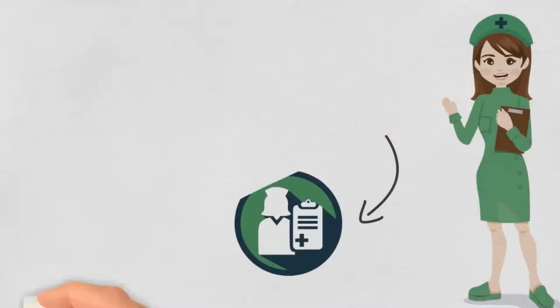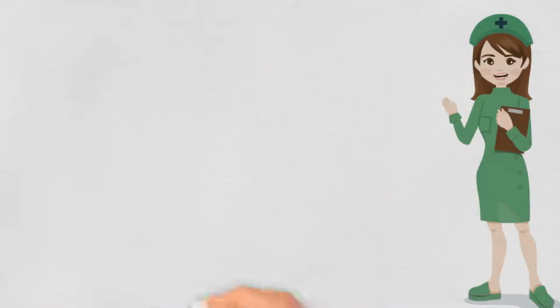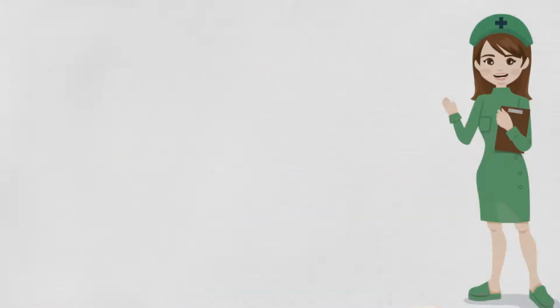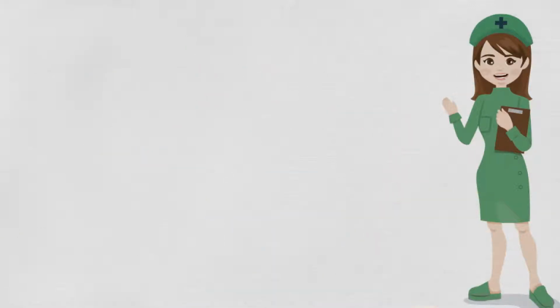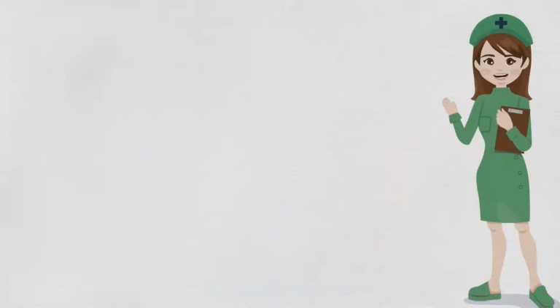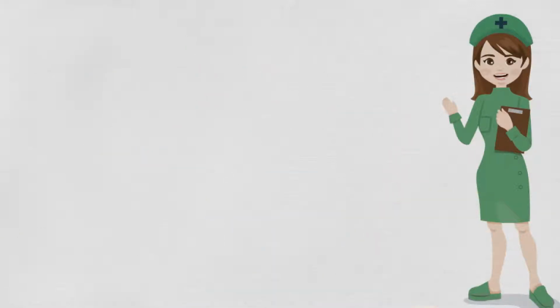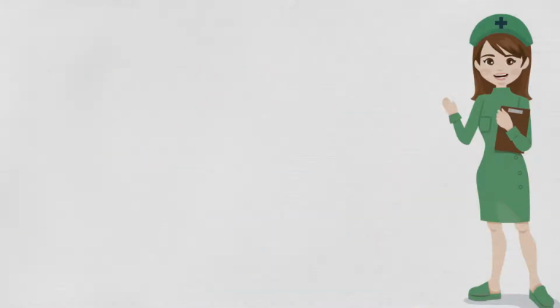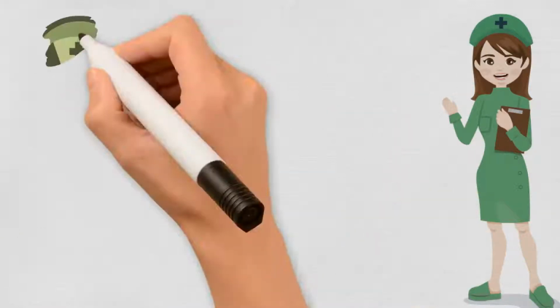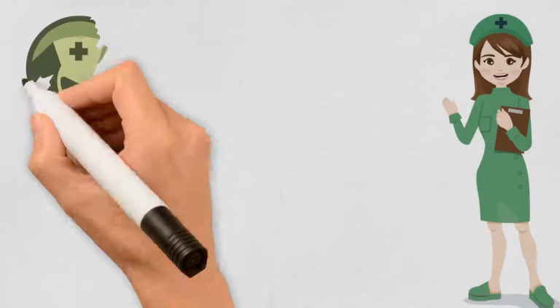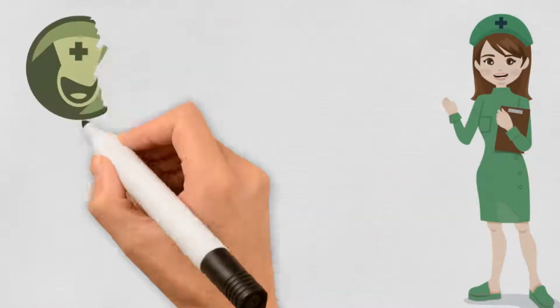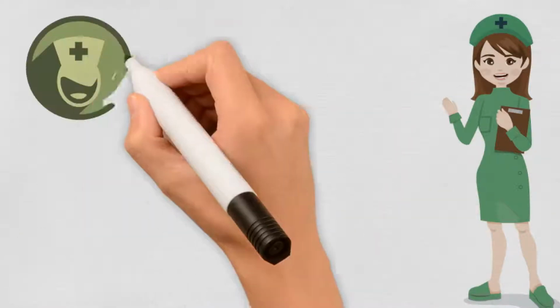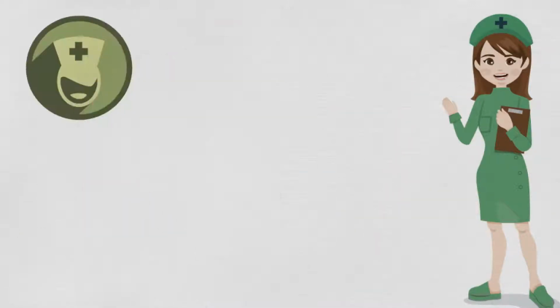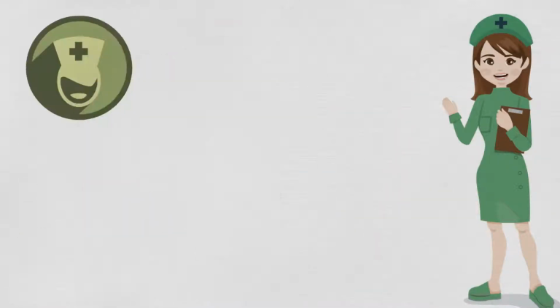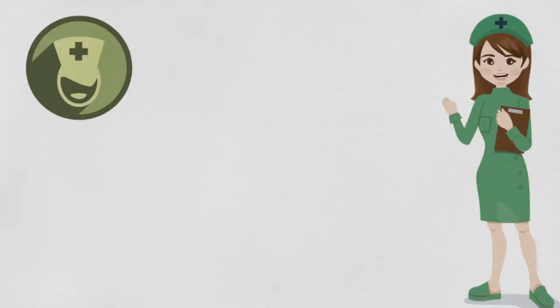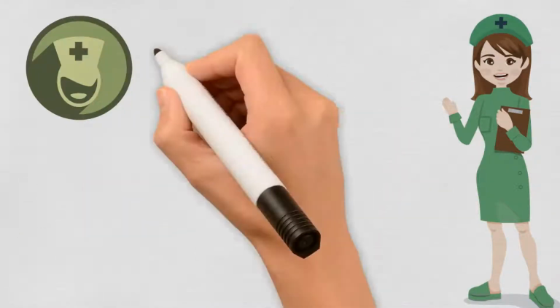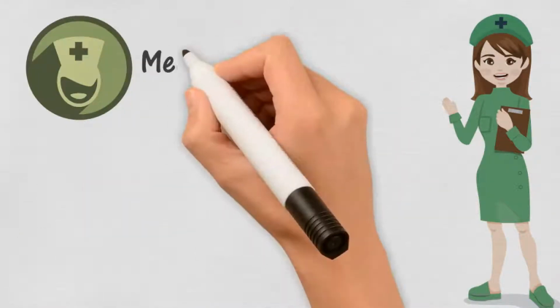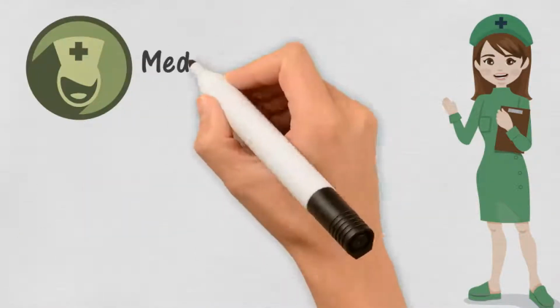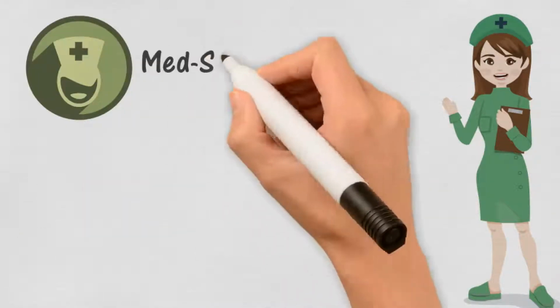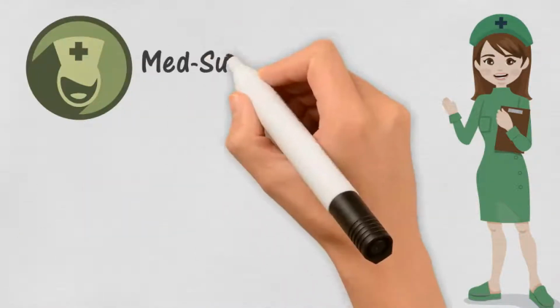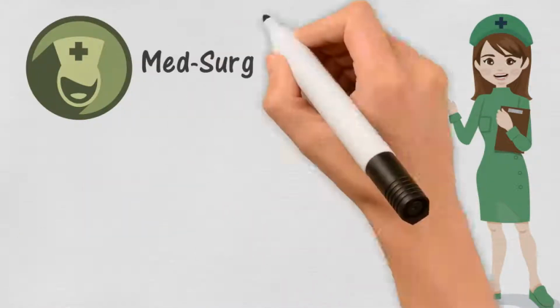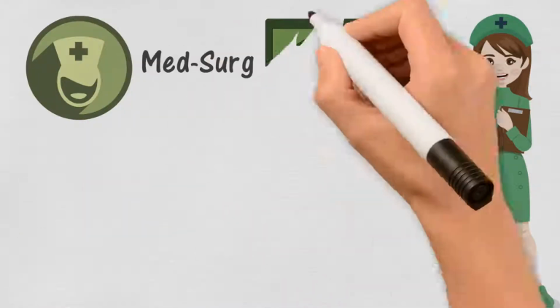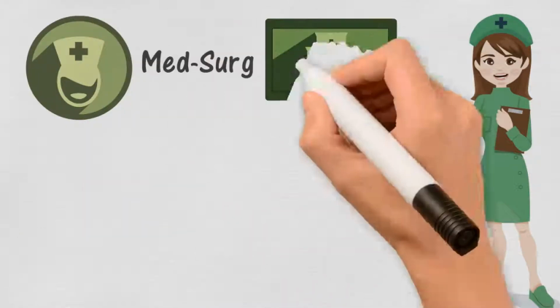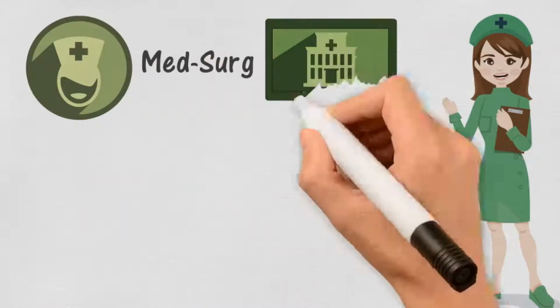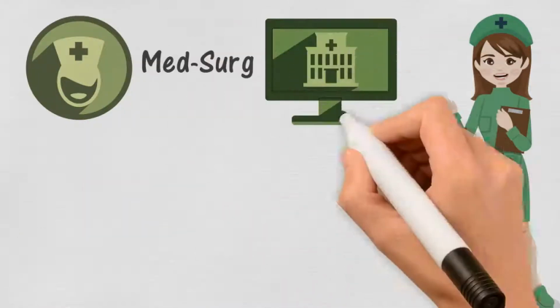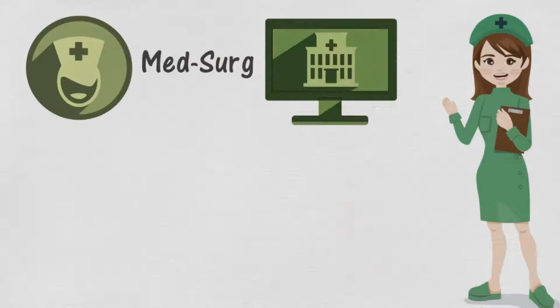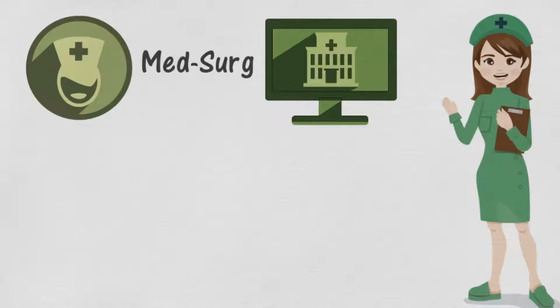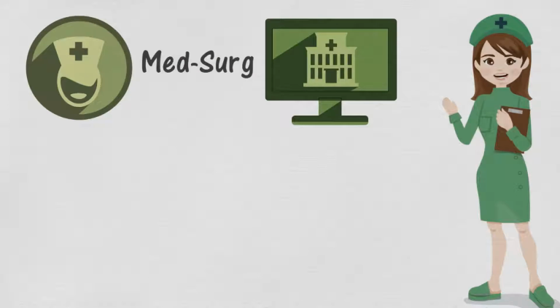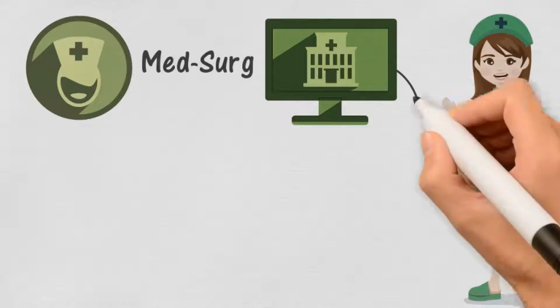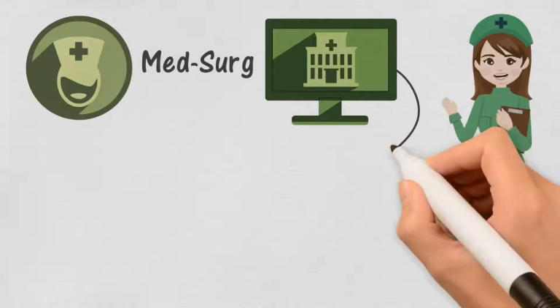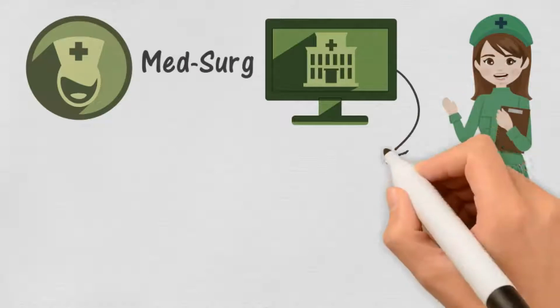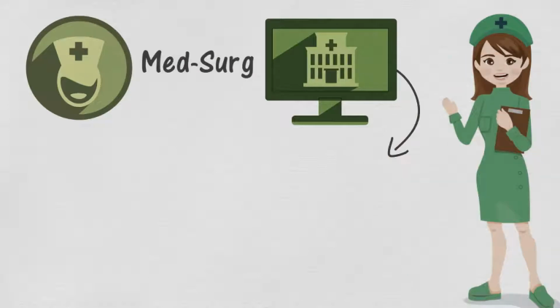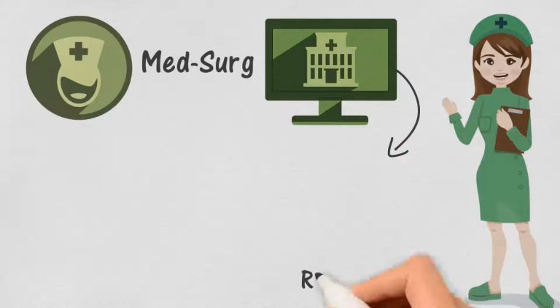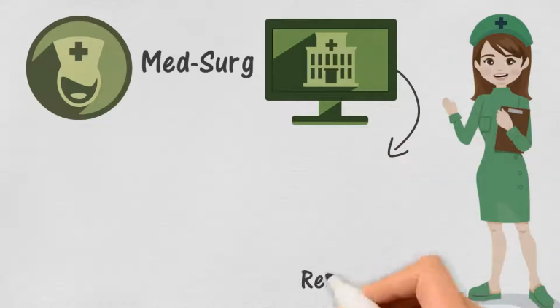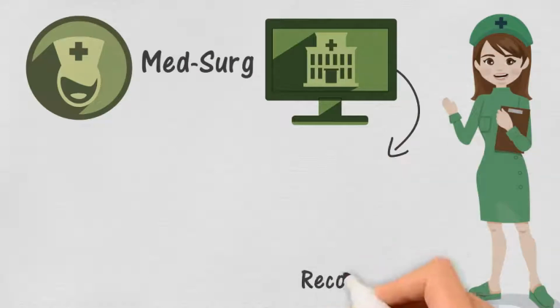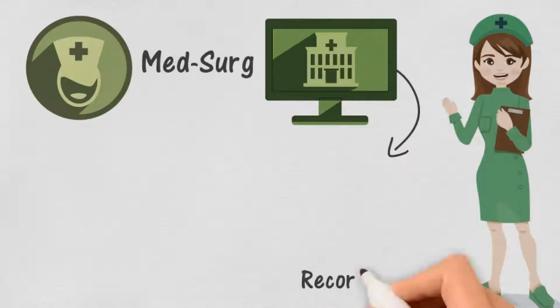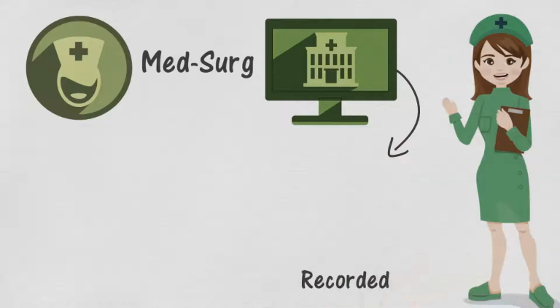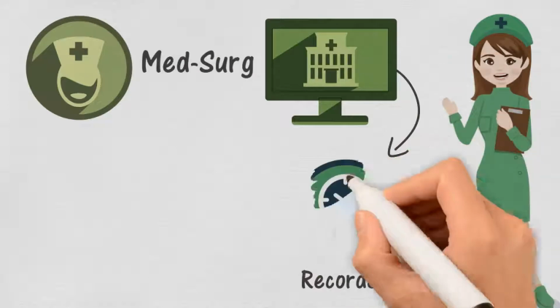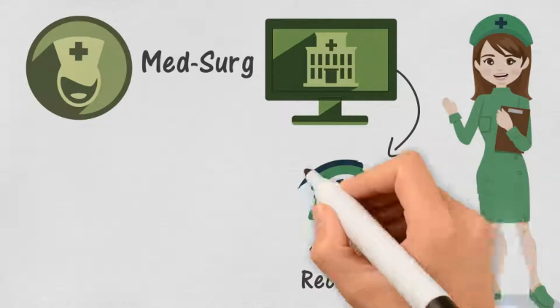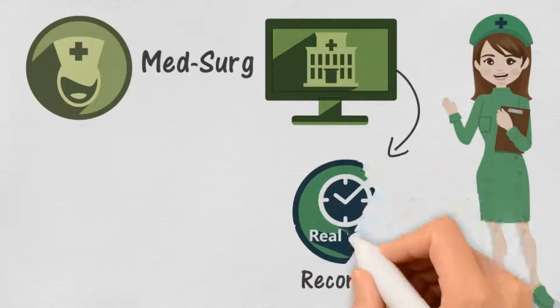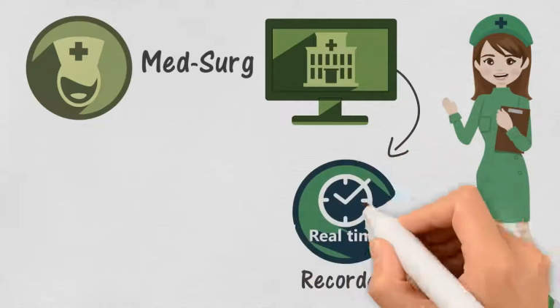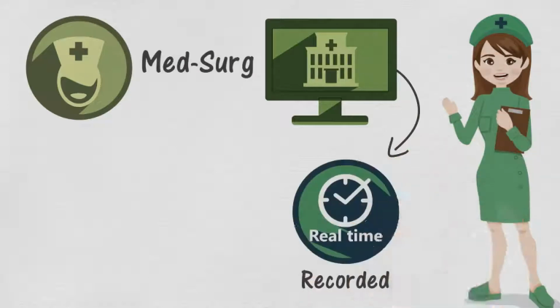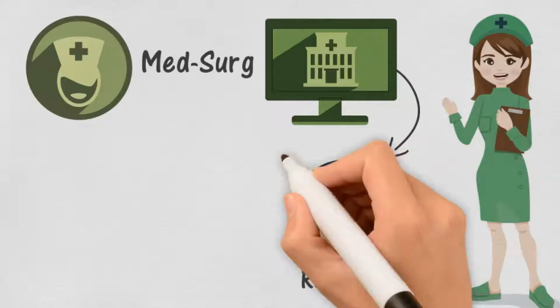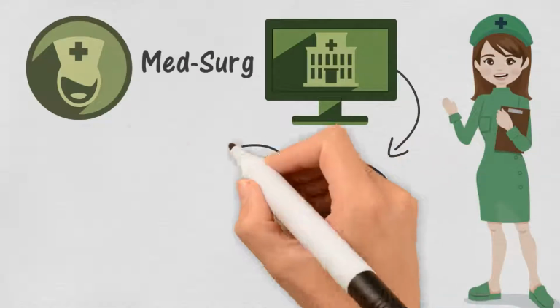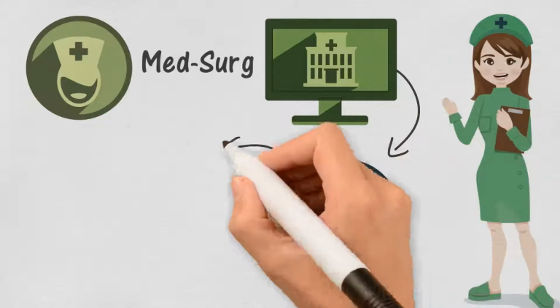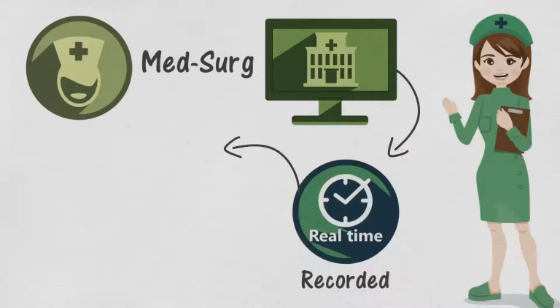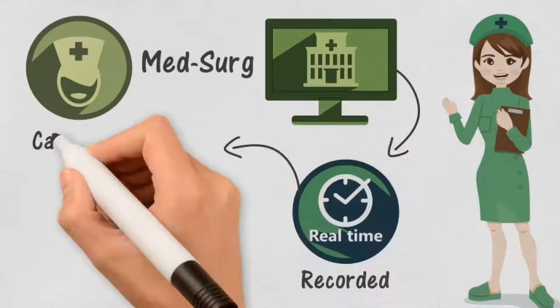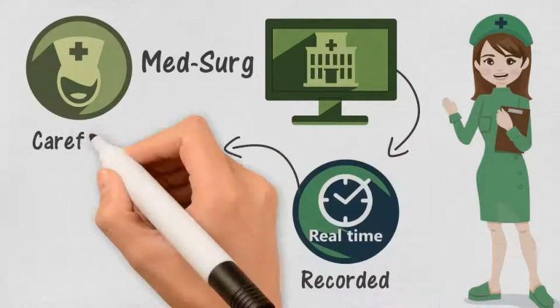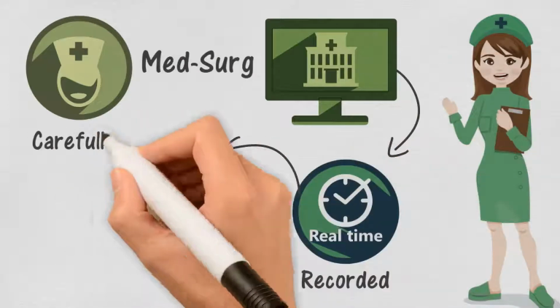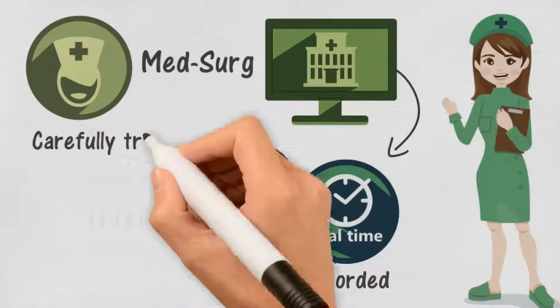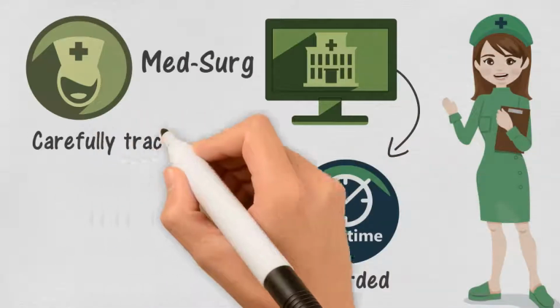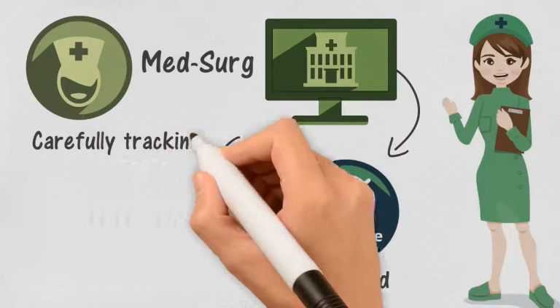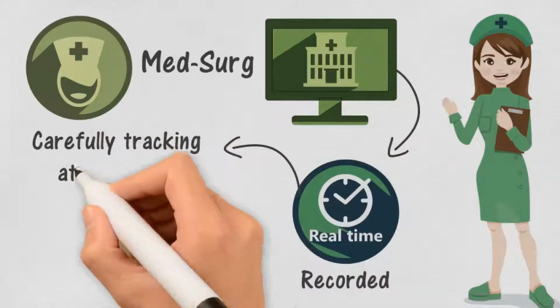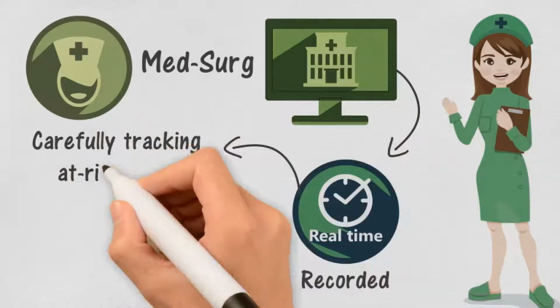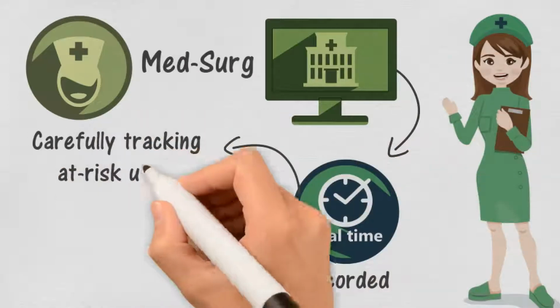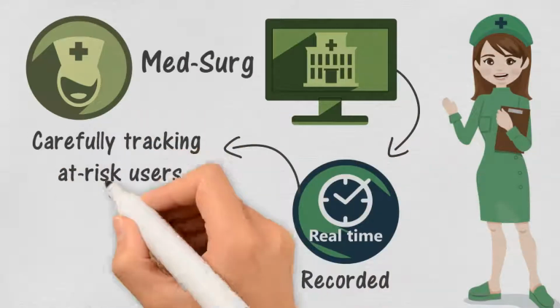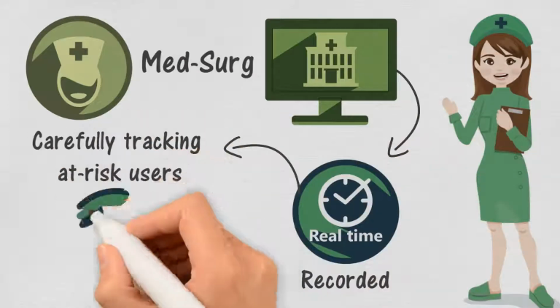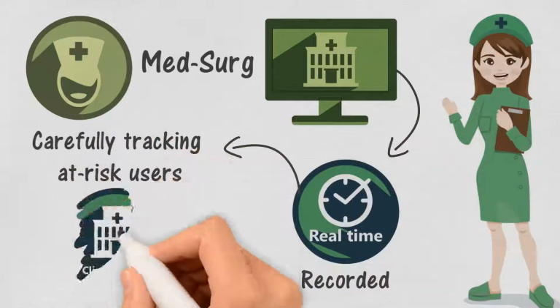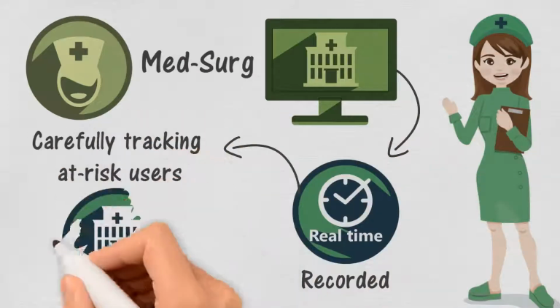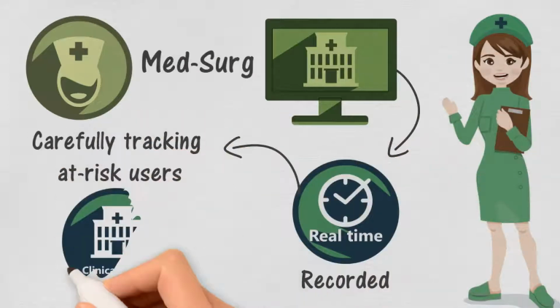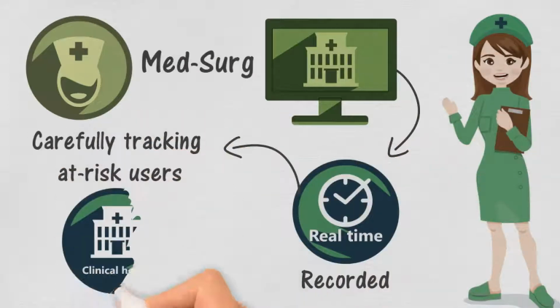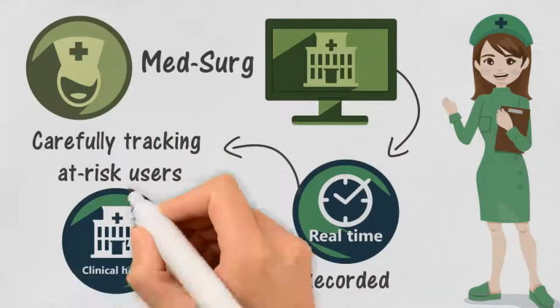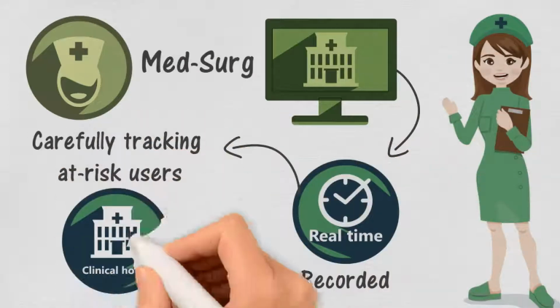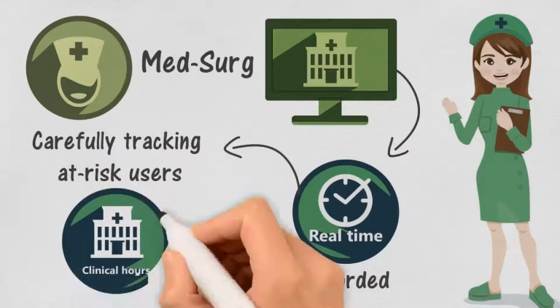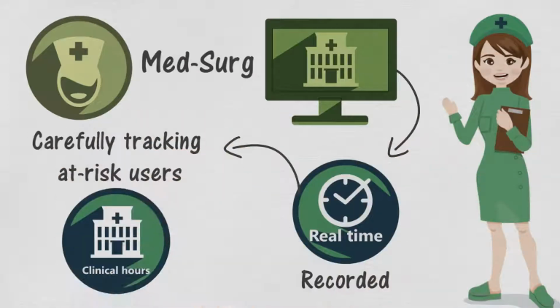MedSurg Virtual Clinicals is recorded in real time, carefully tracks at-risk users, and can count for clinical hours.